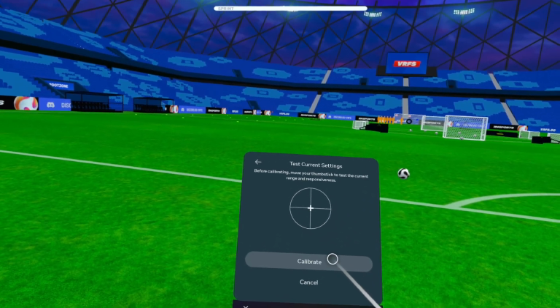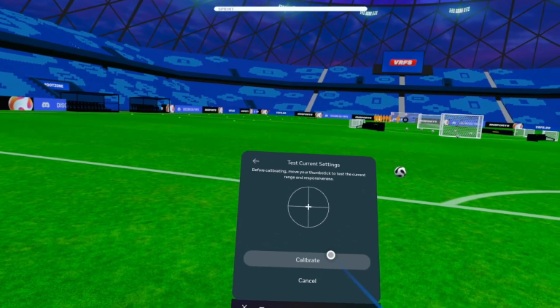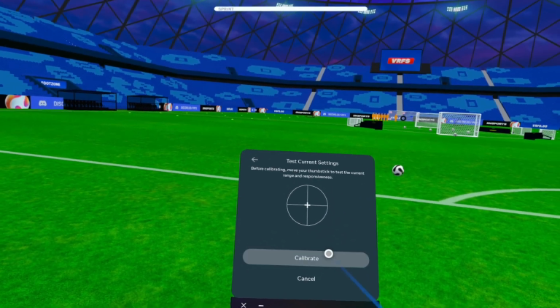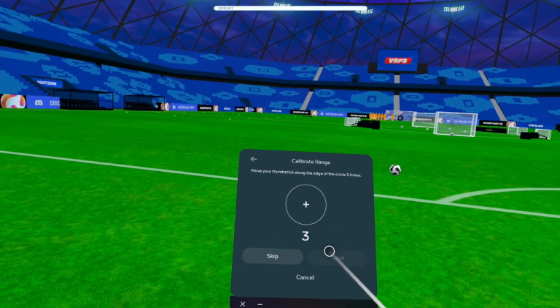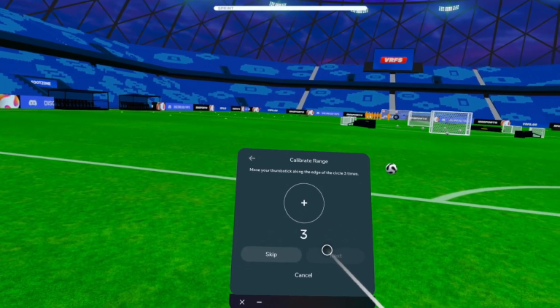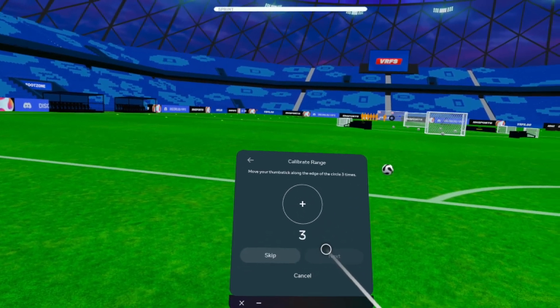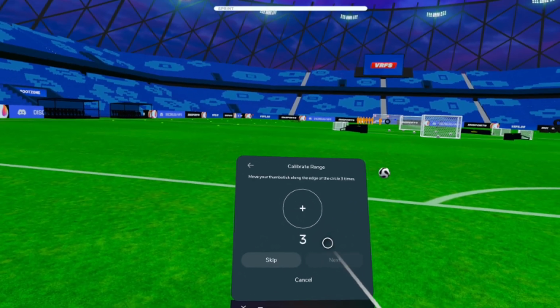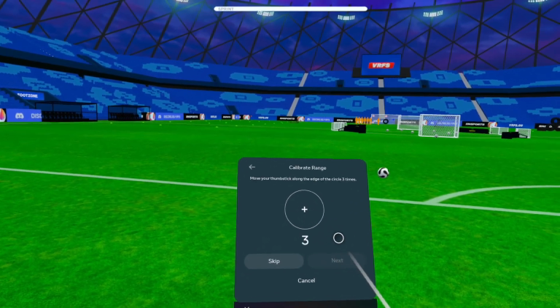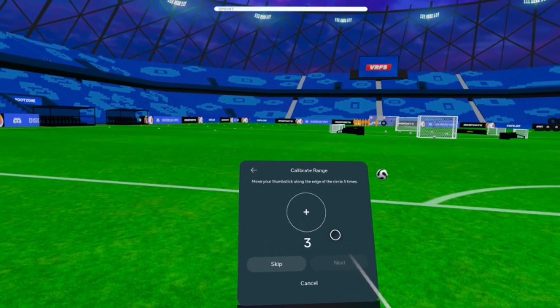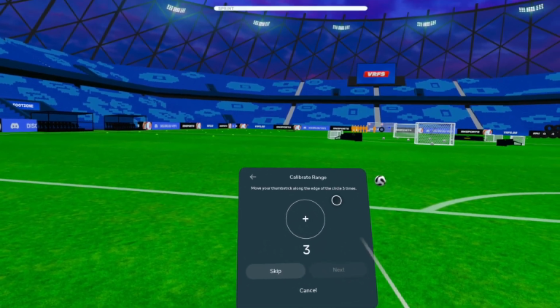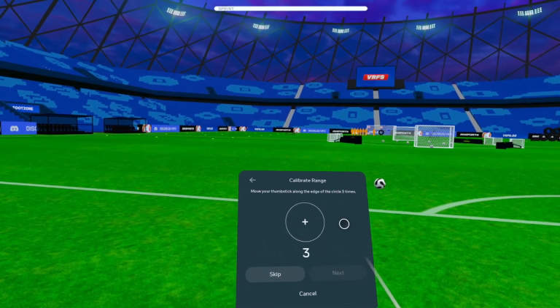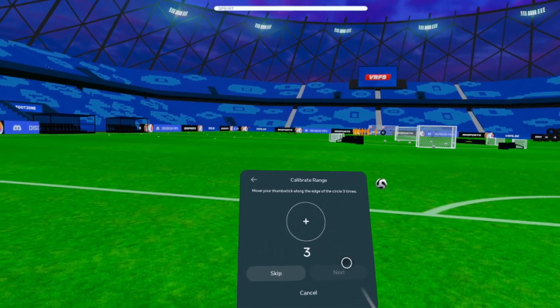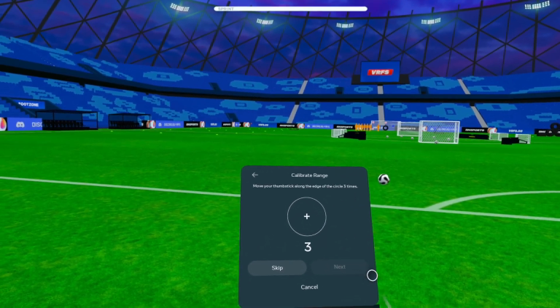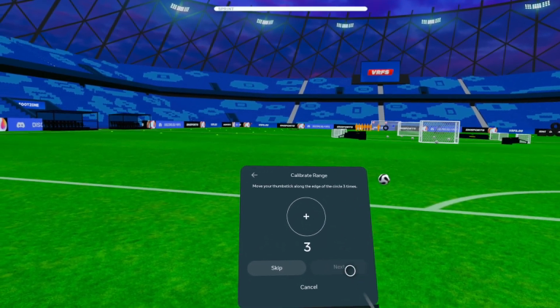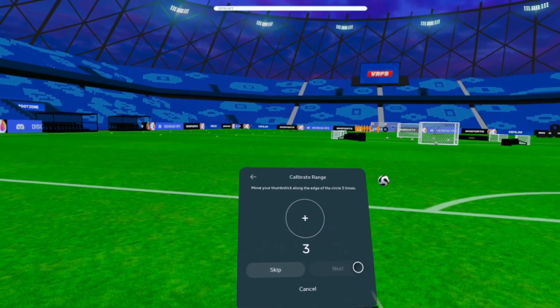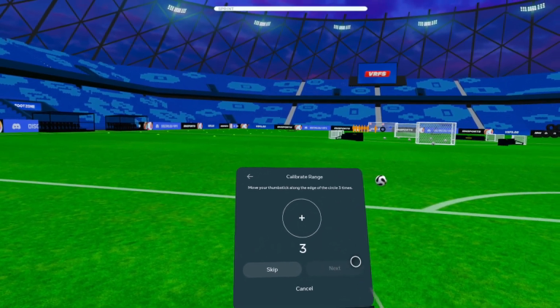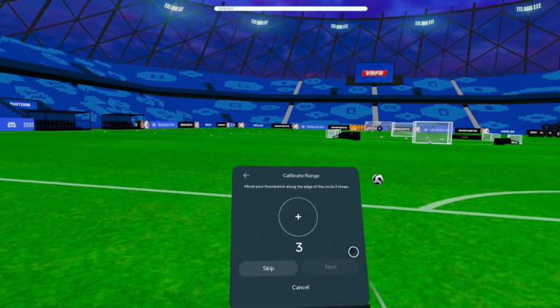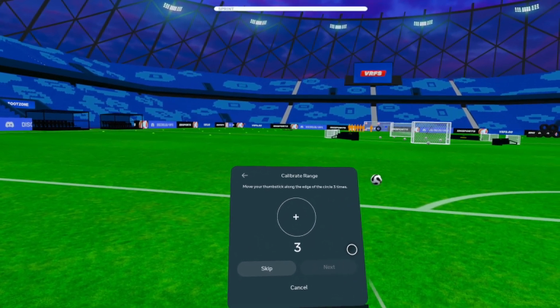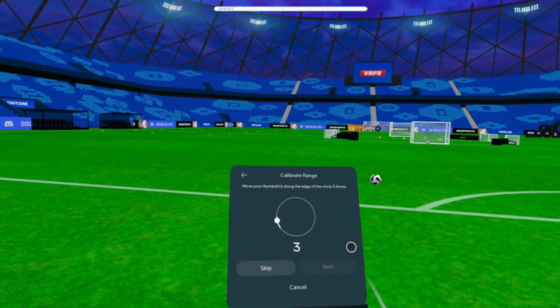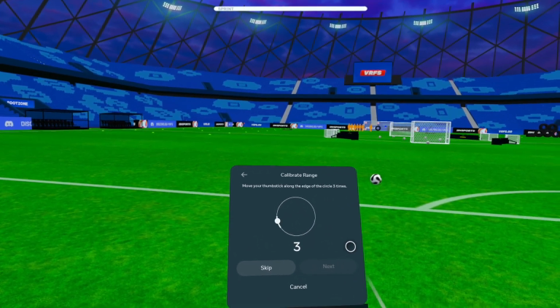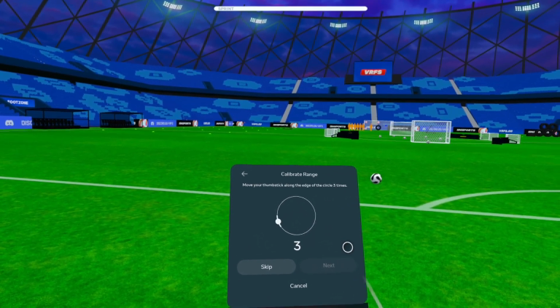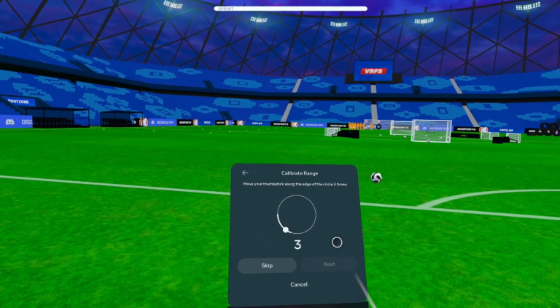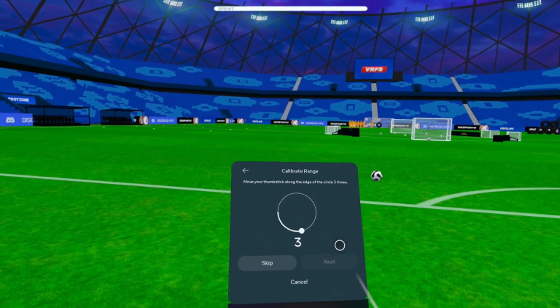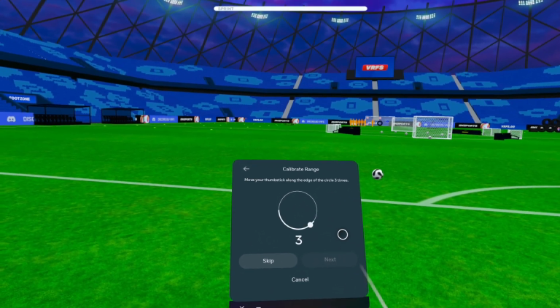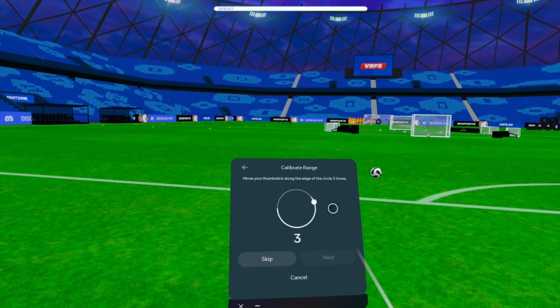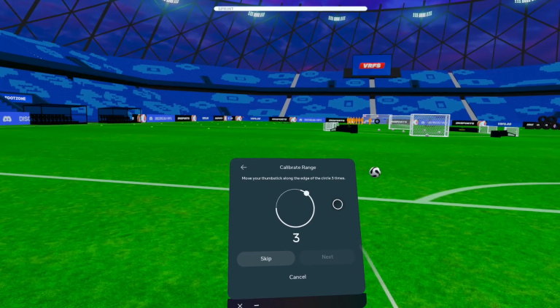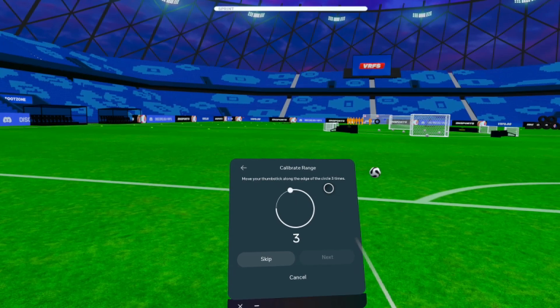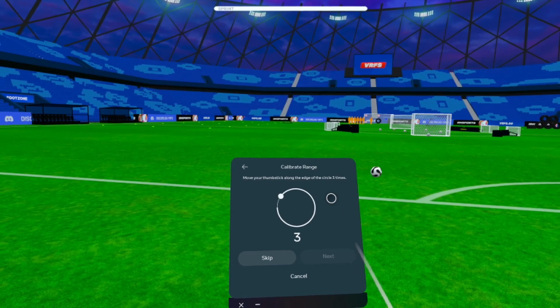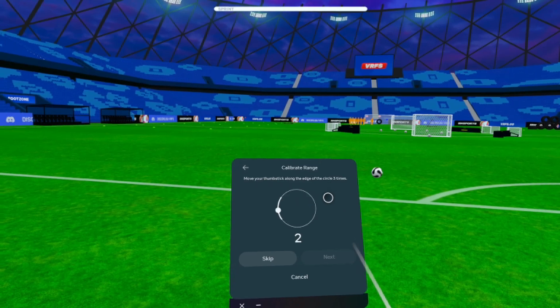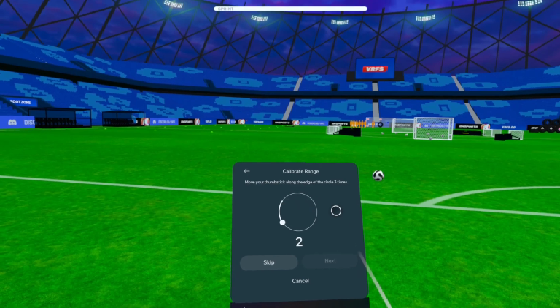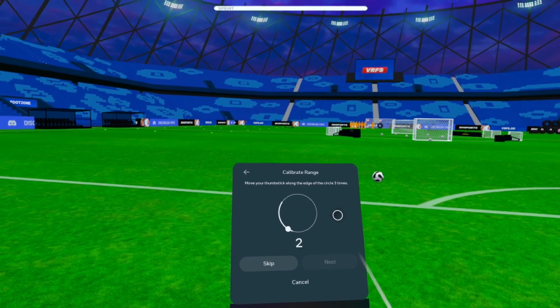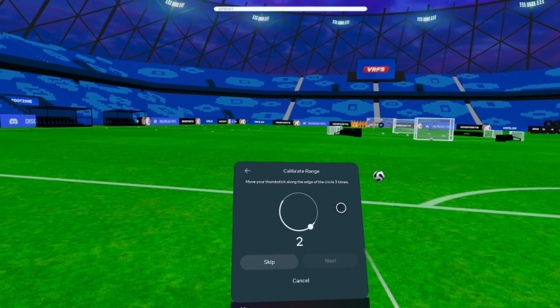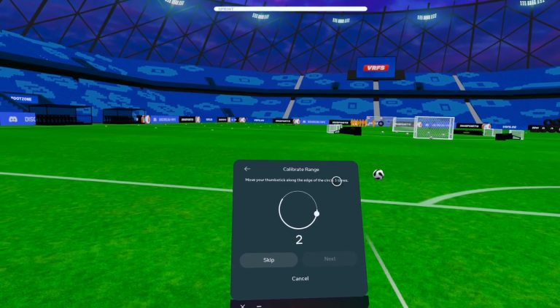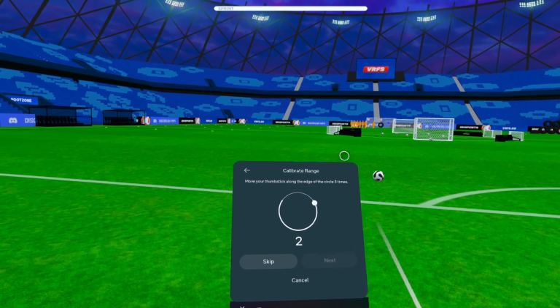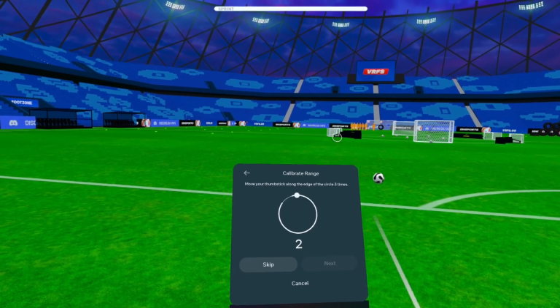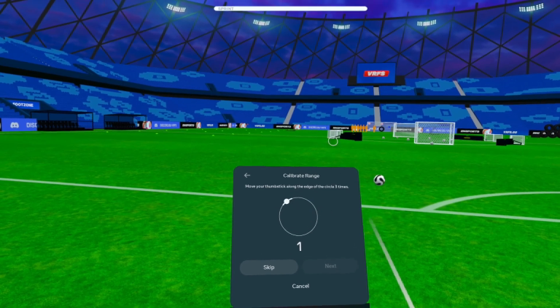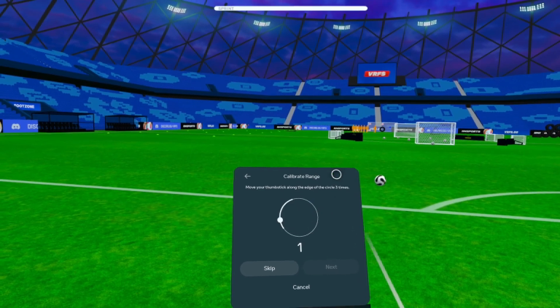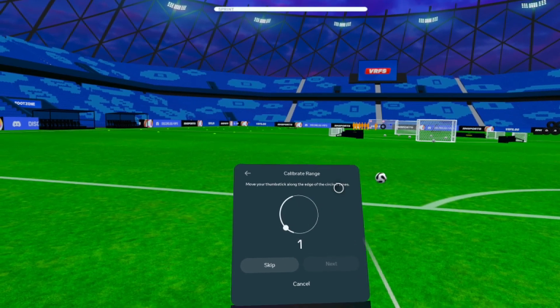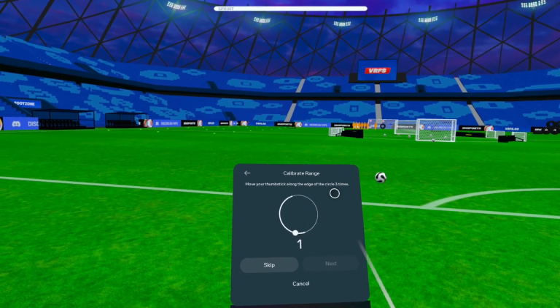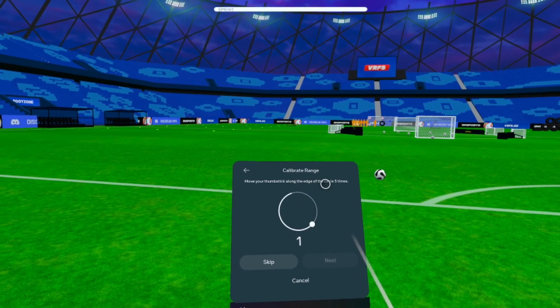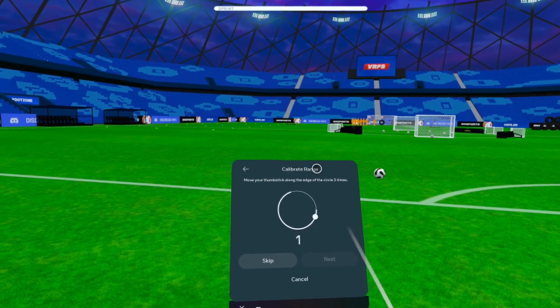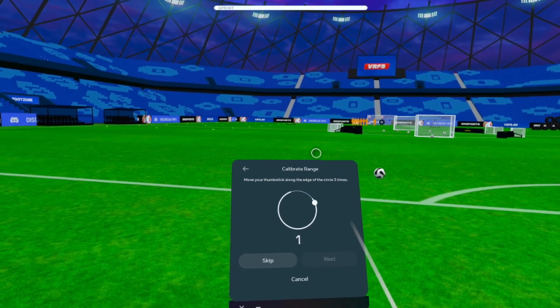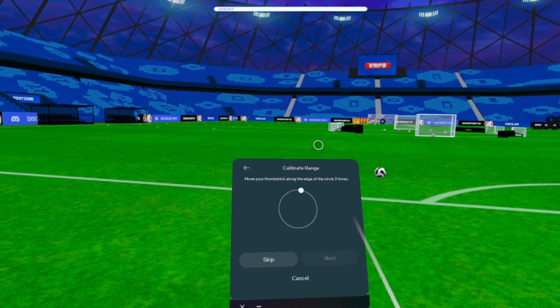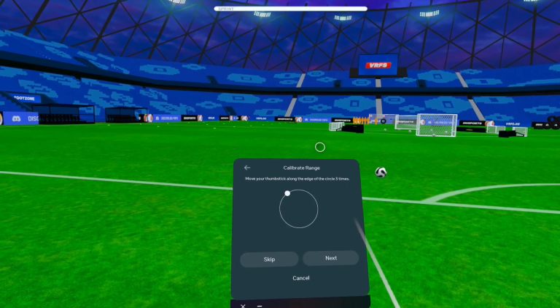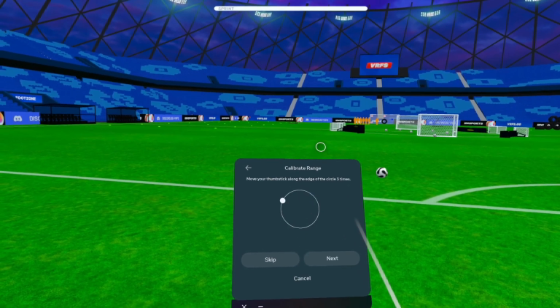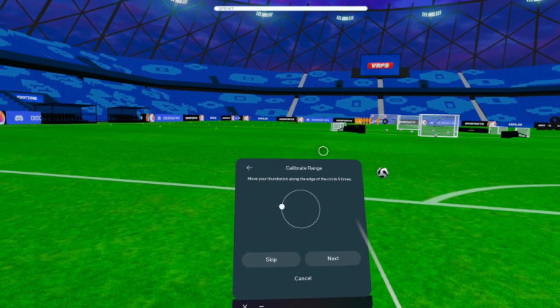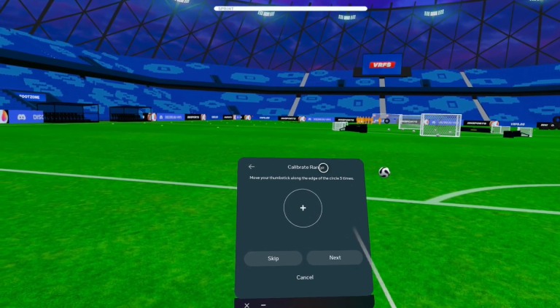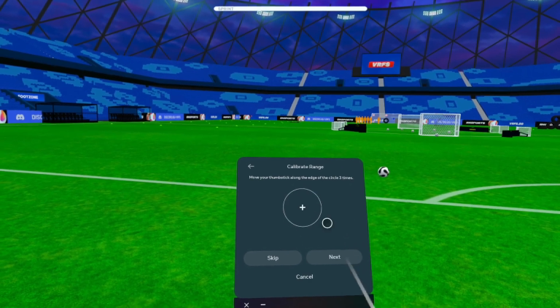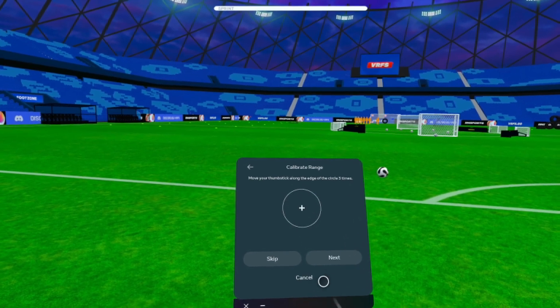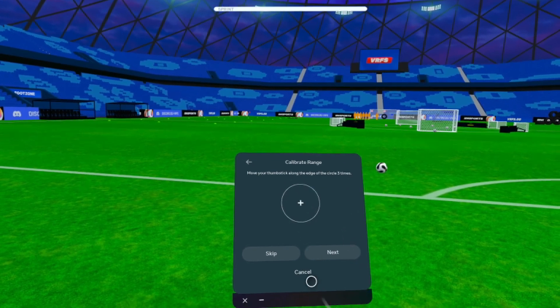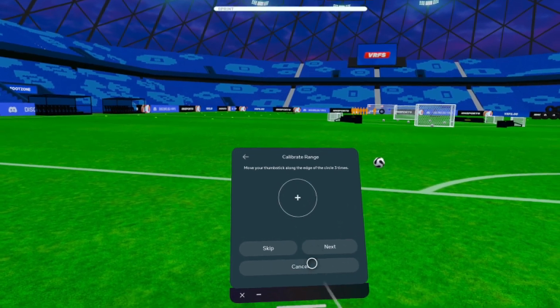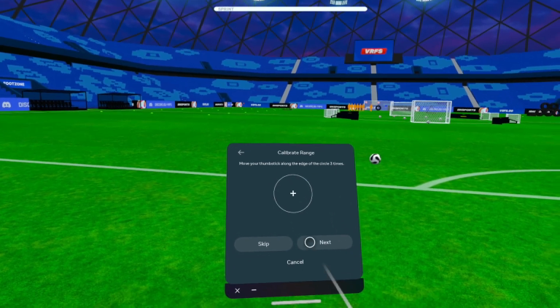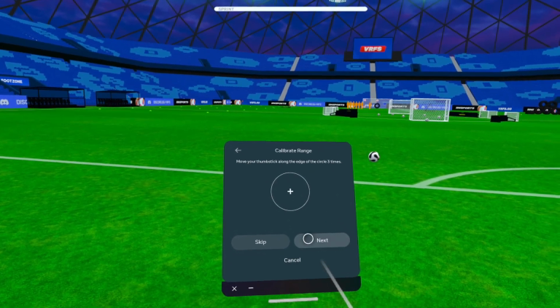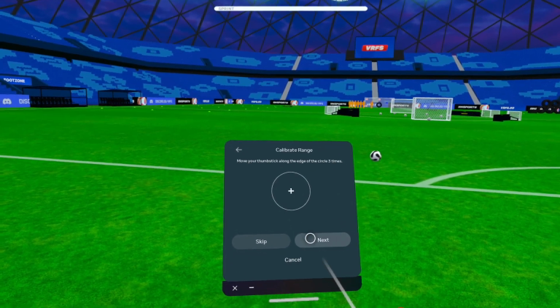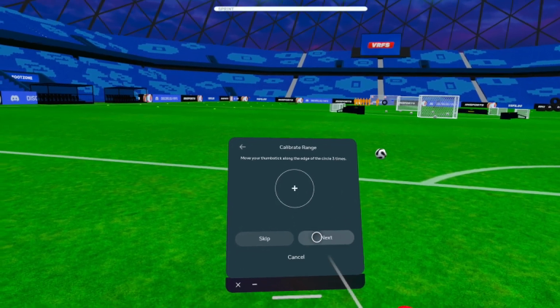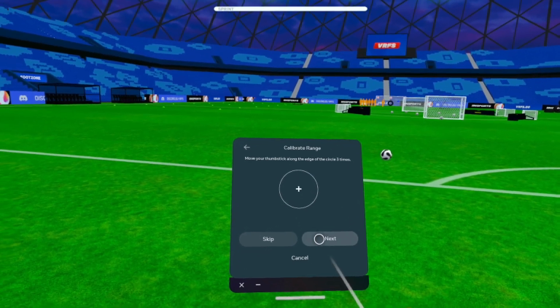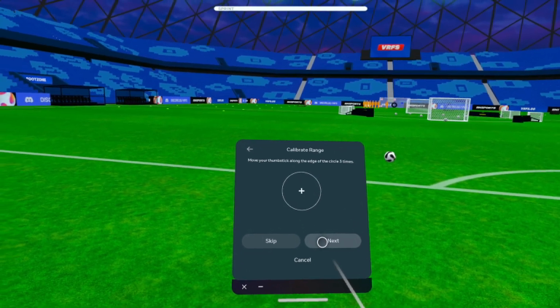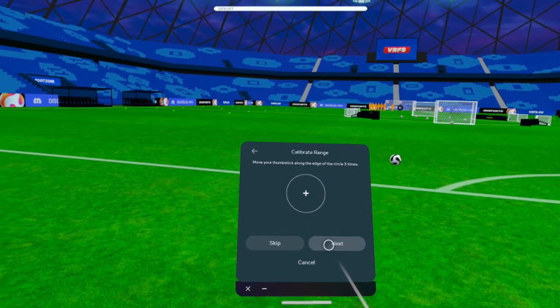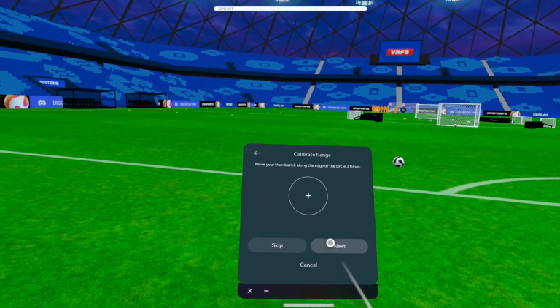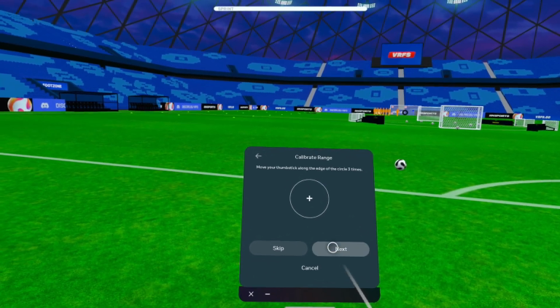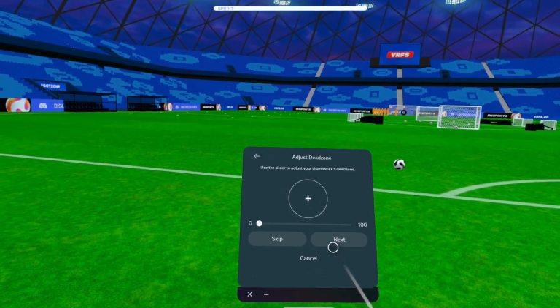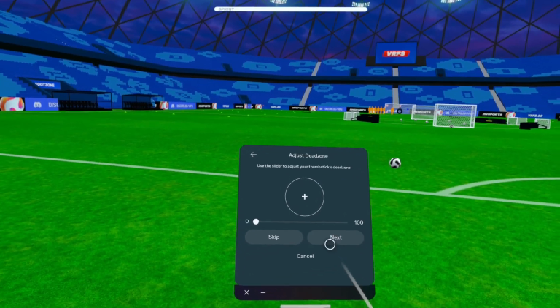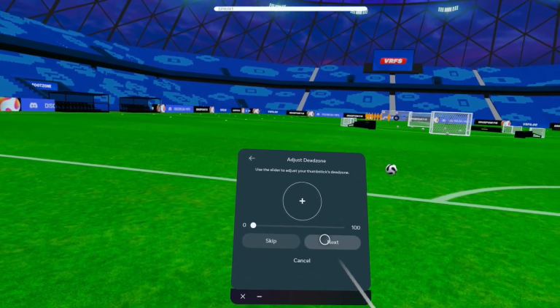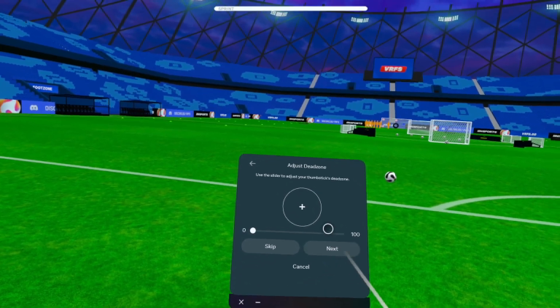Press calibrate, and then just move your thumbstick around the edge.